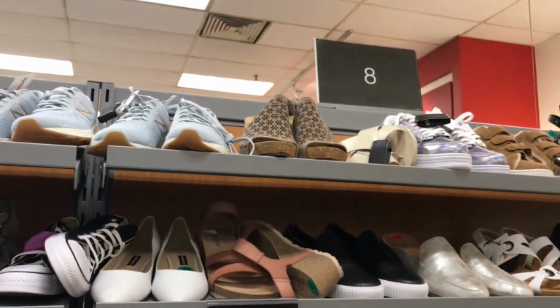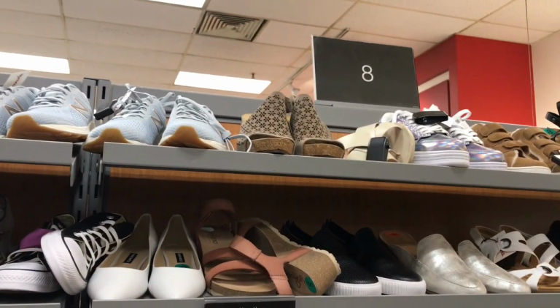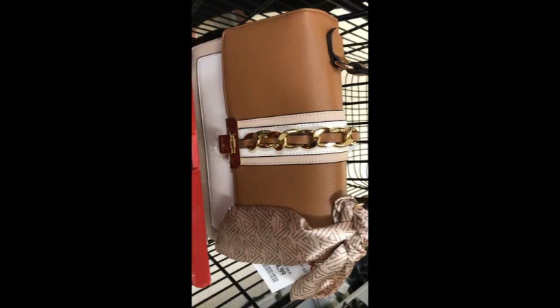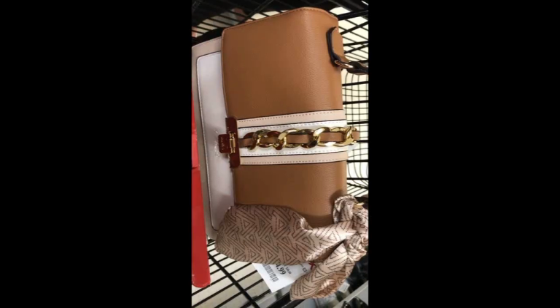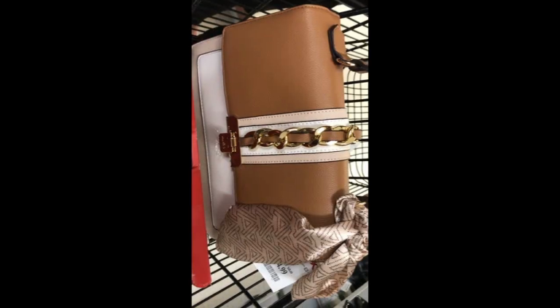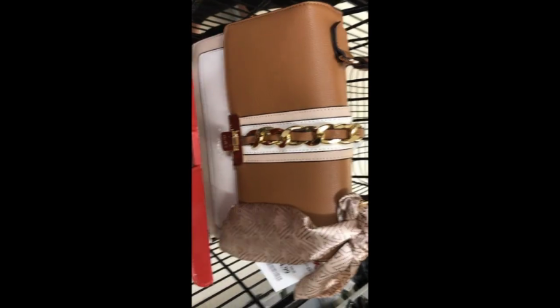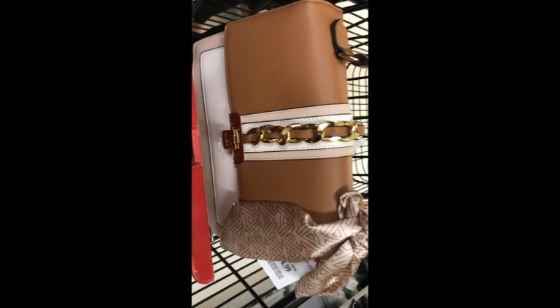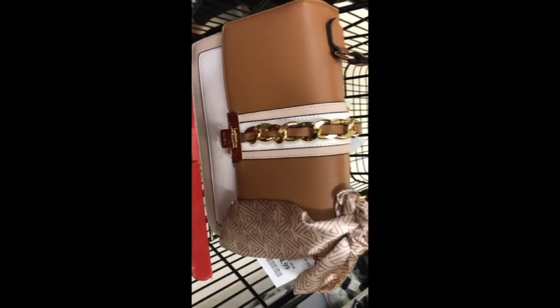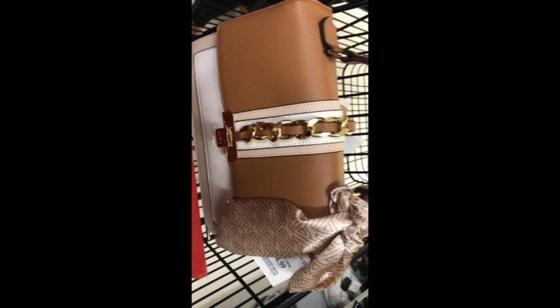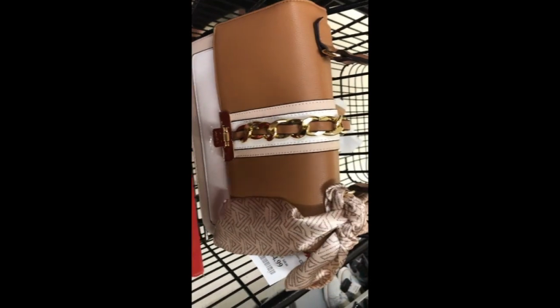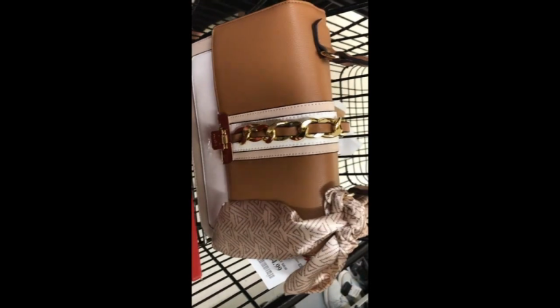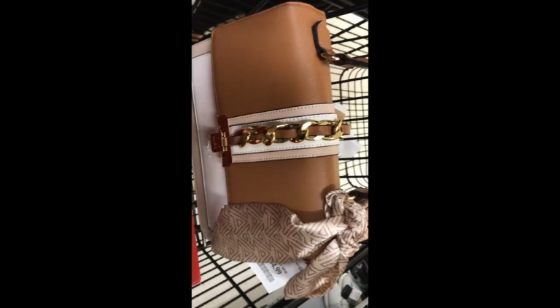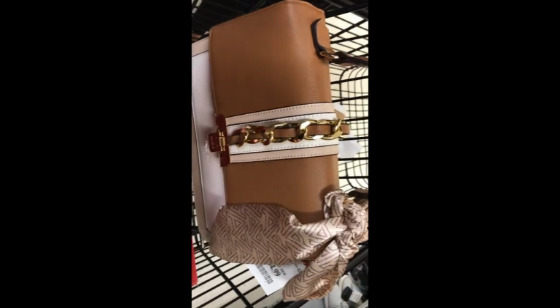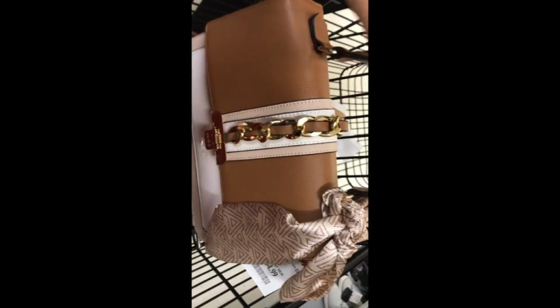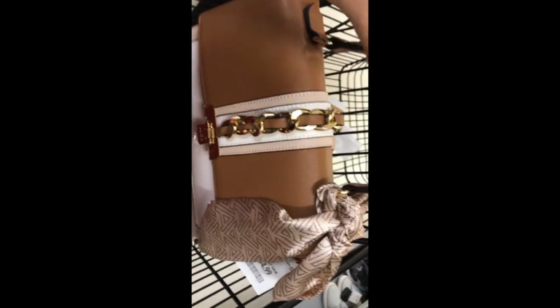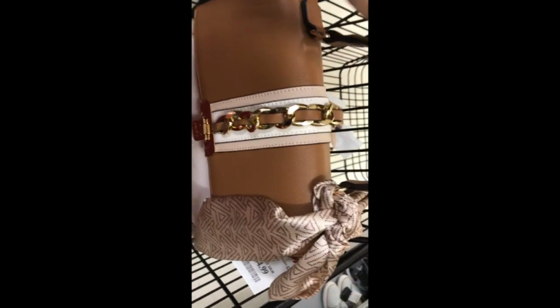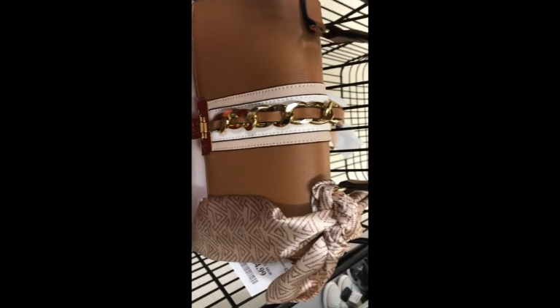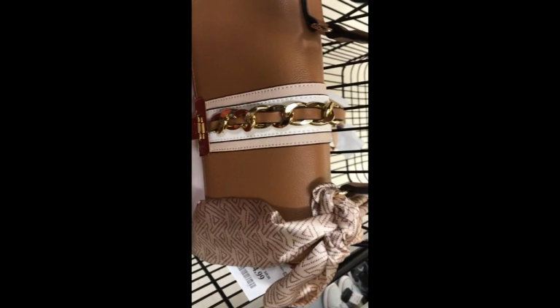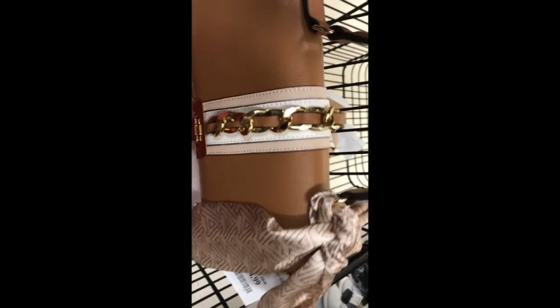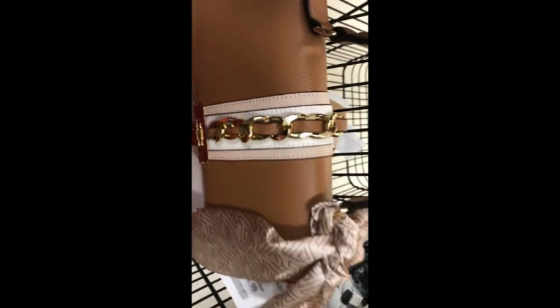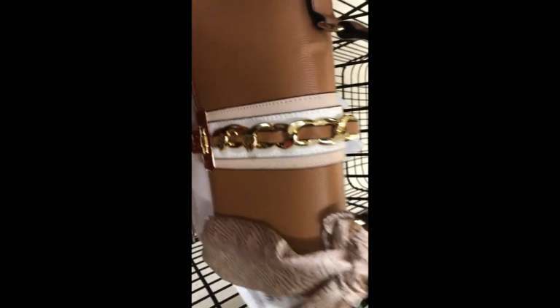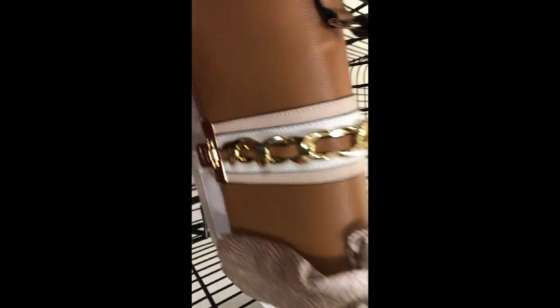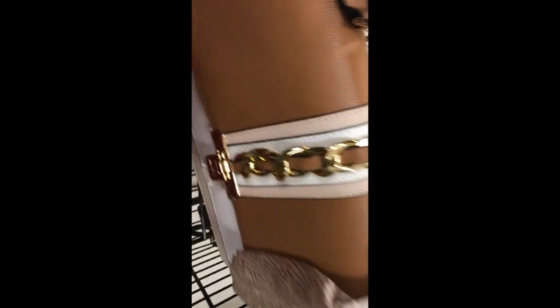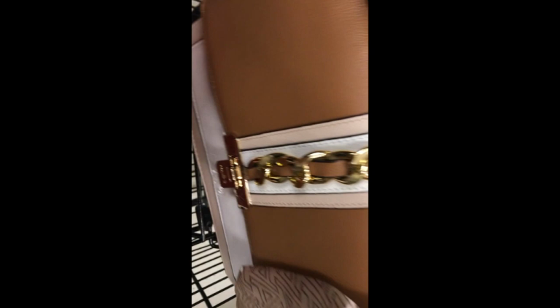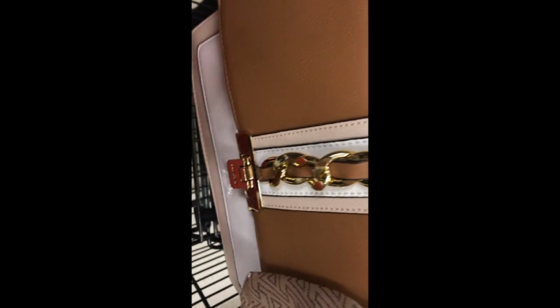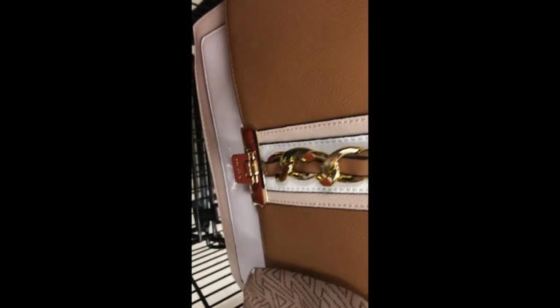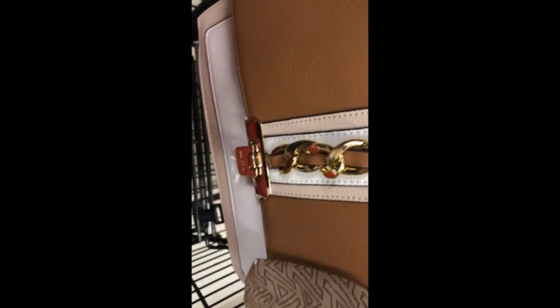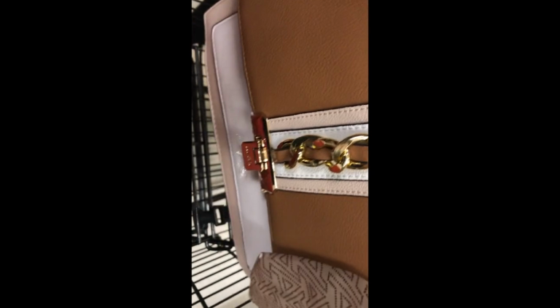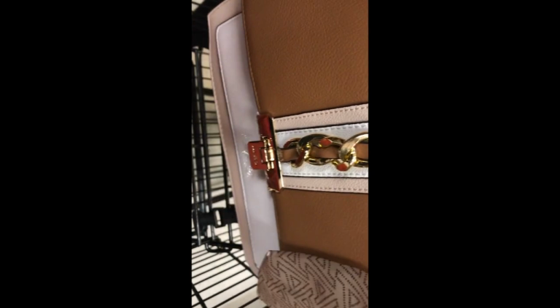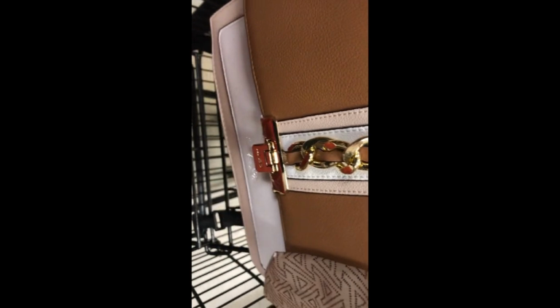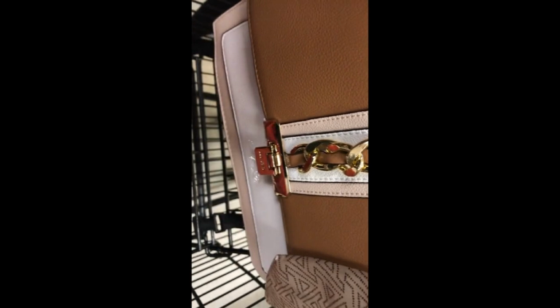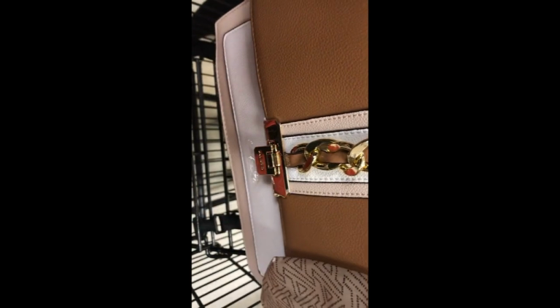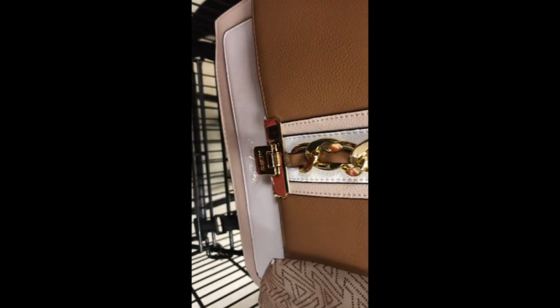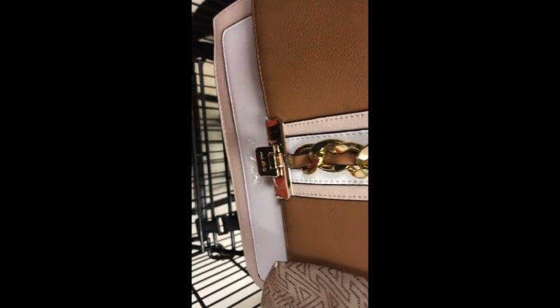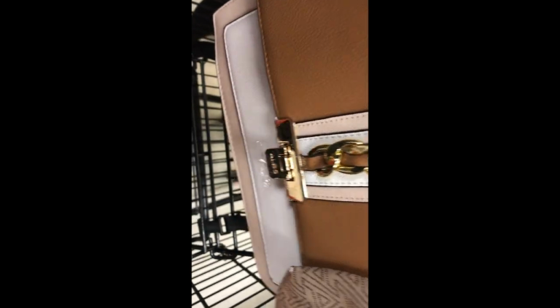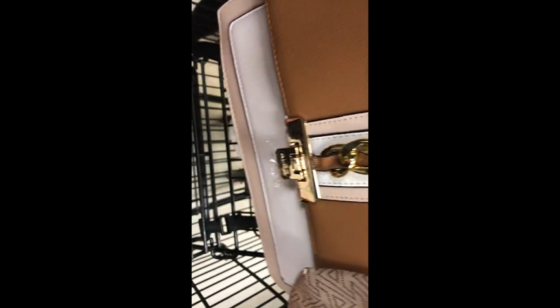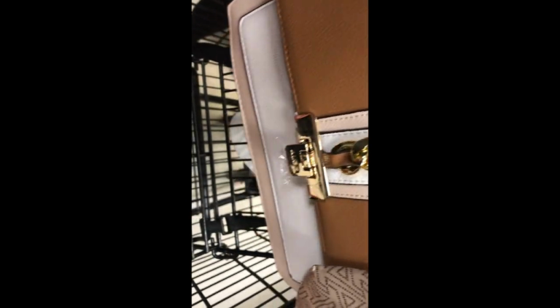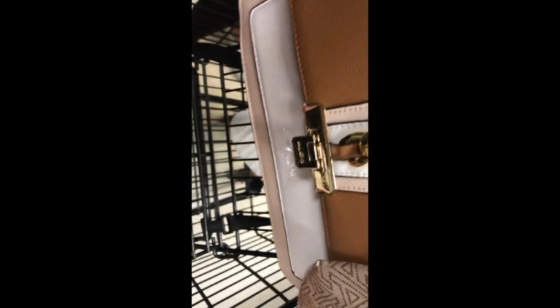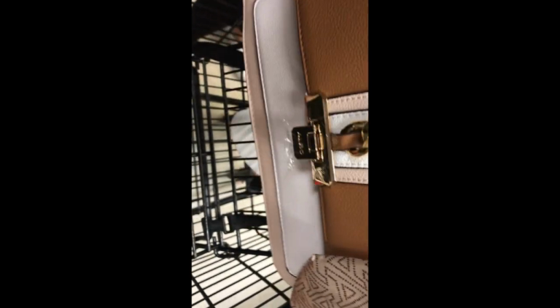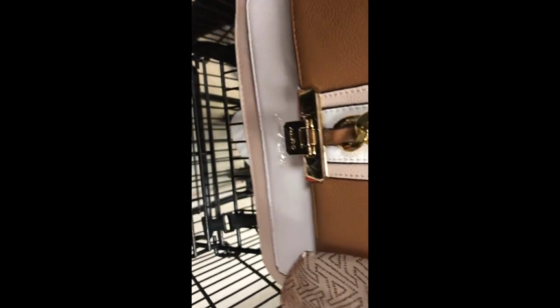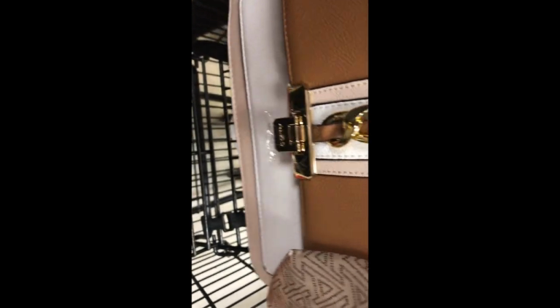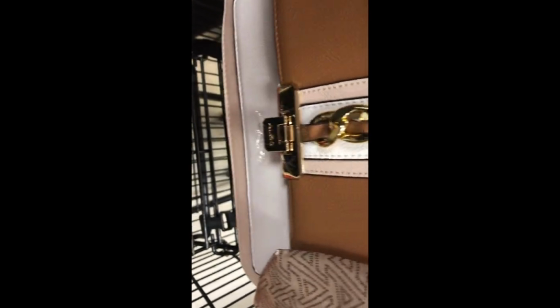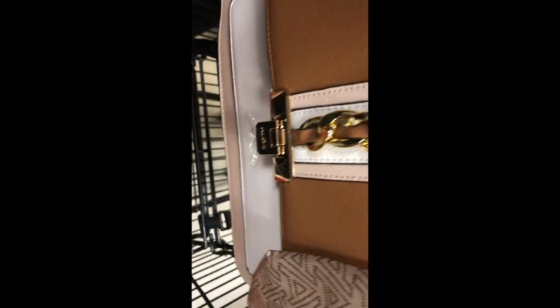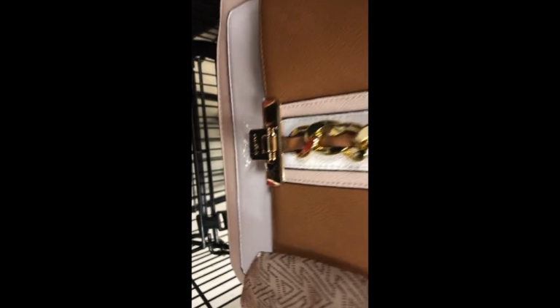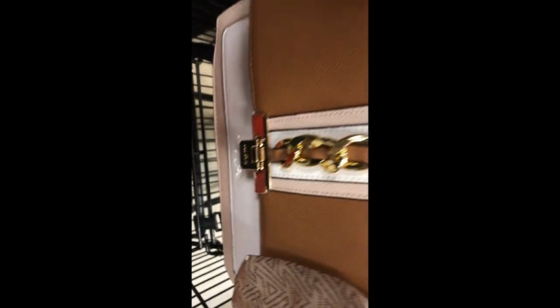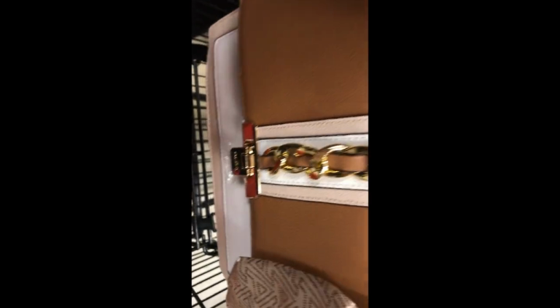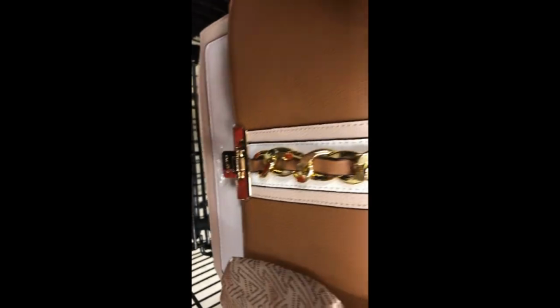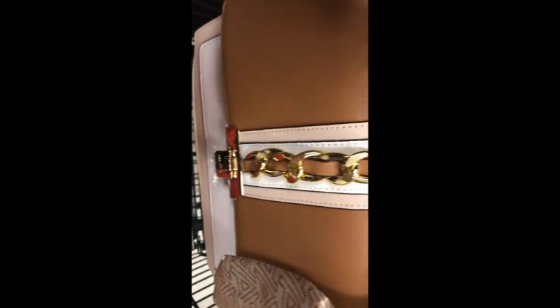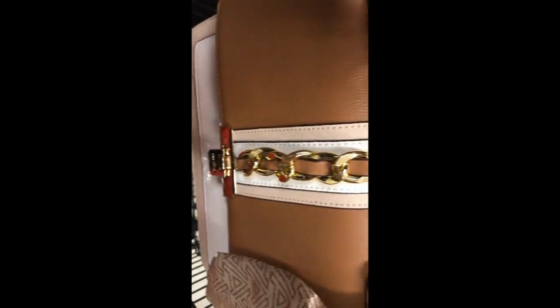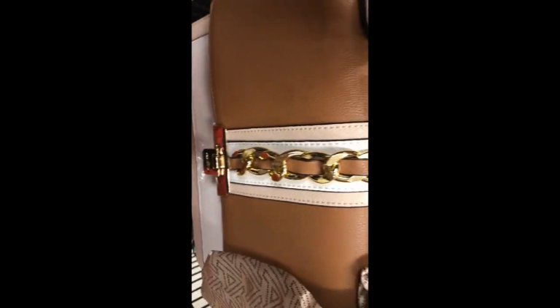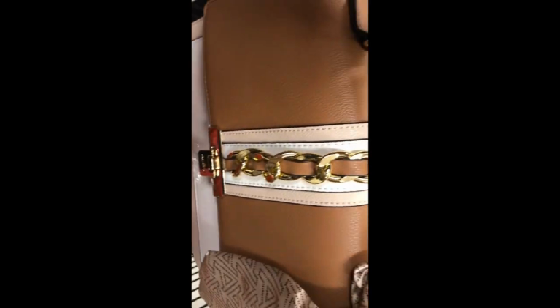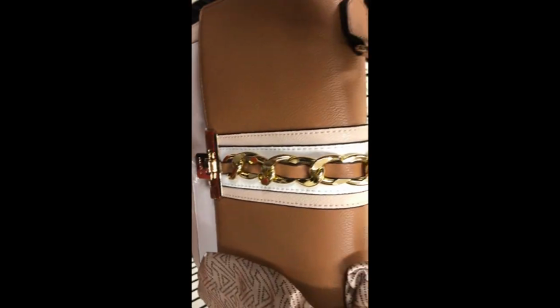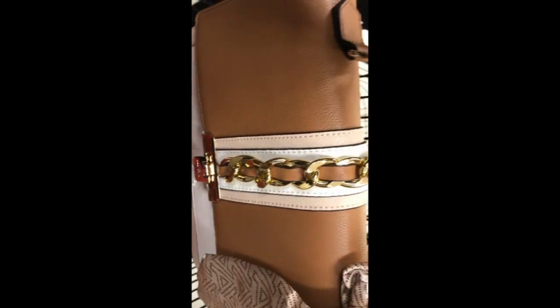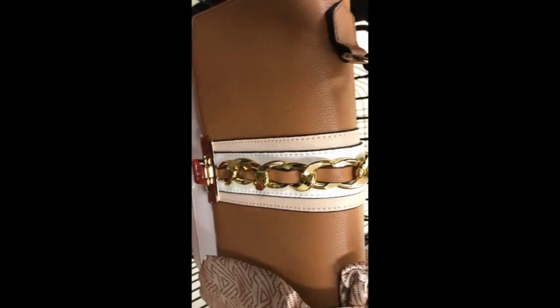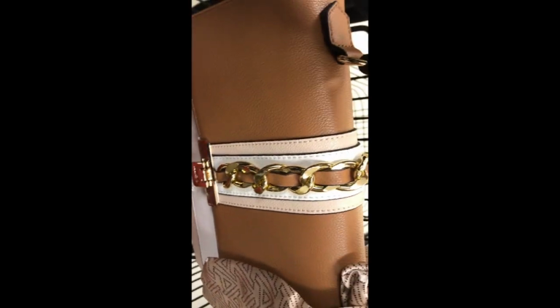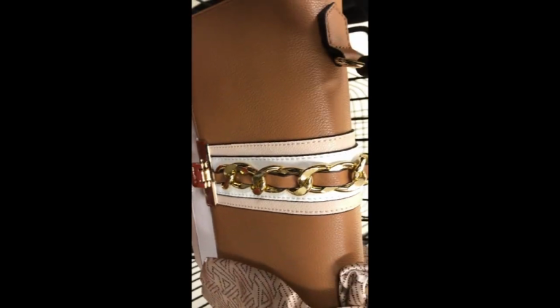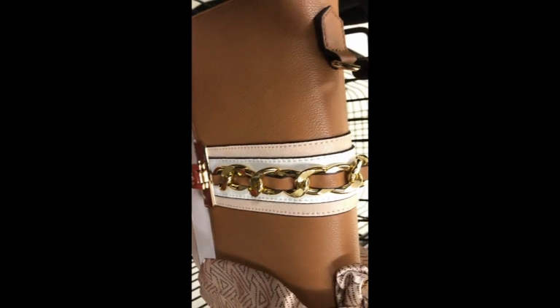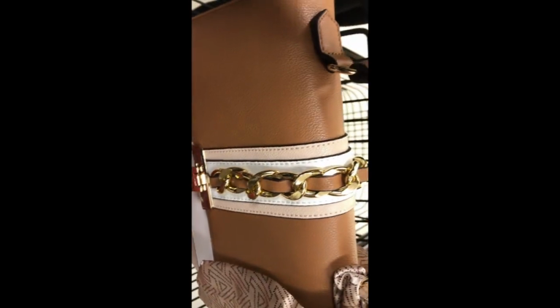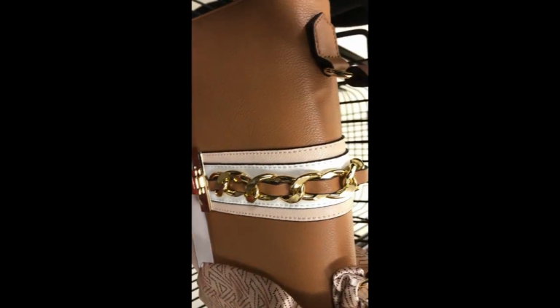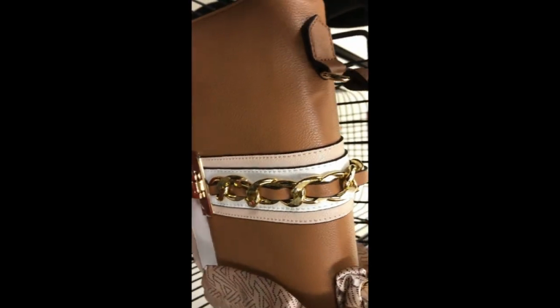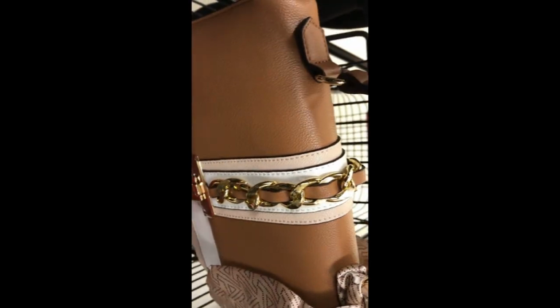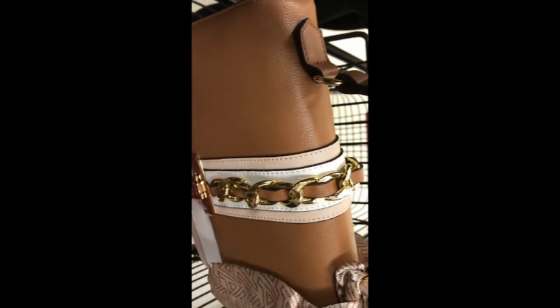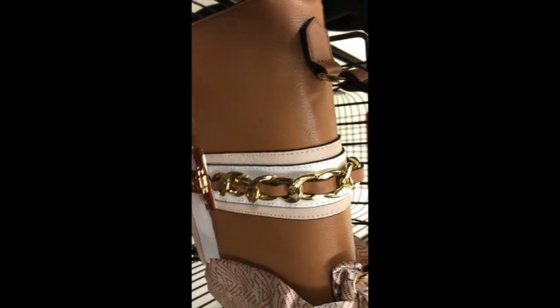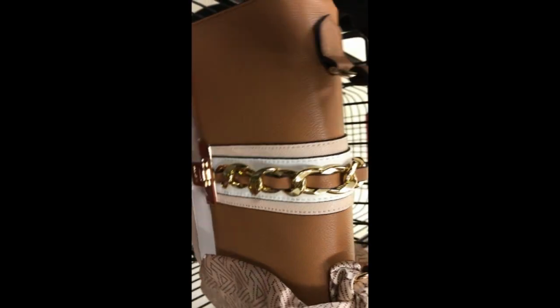Thinking of buying this. This is from Ando. Cute bag. What do you guys think?